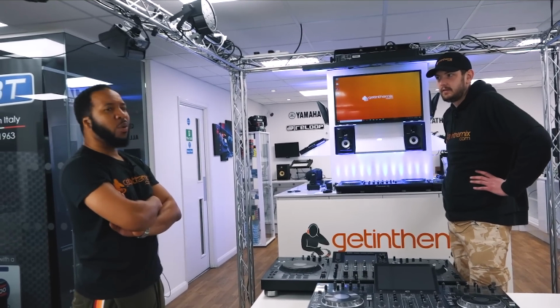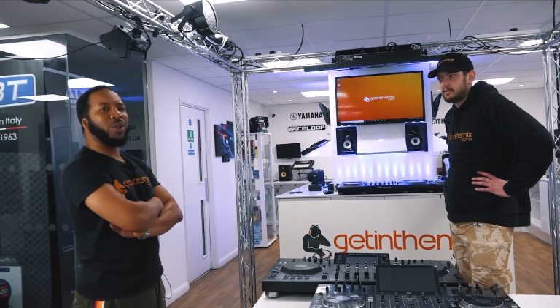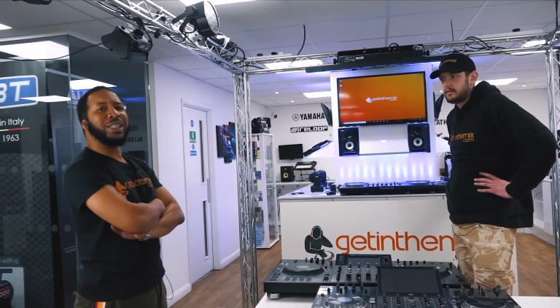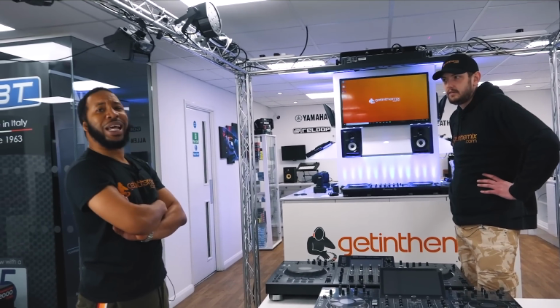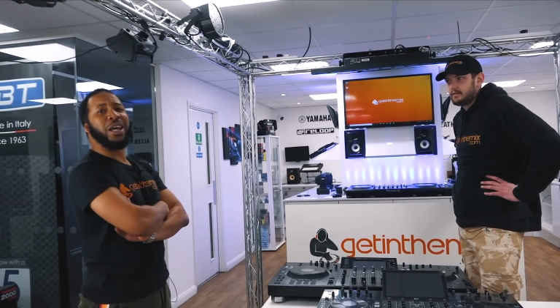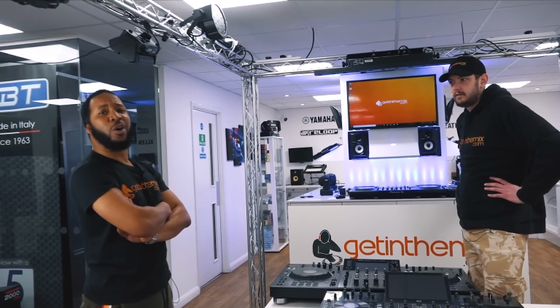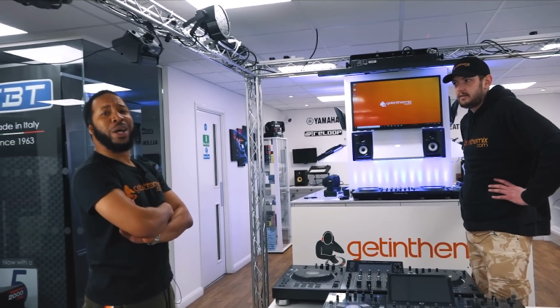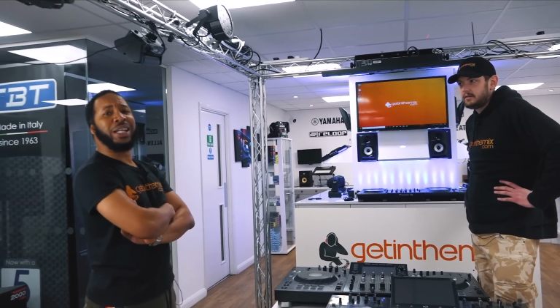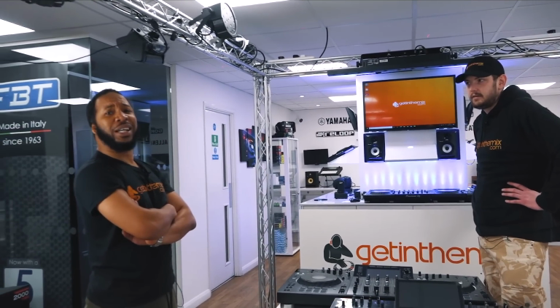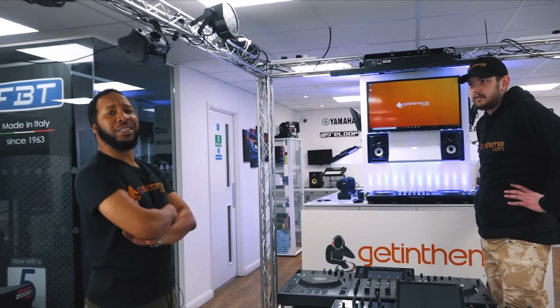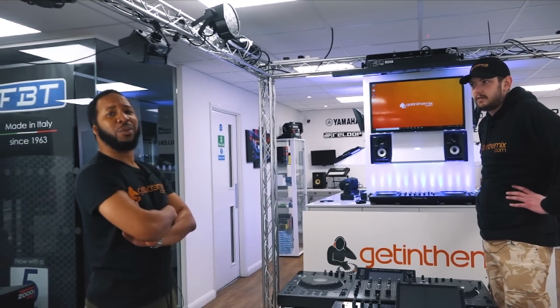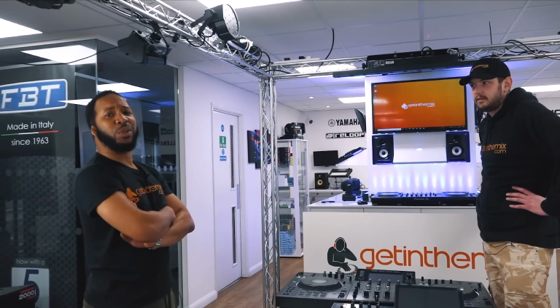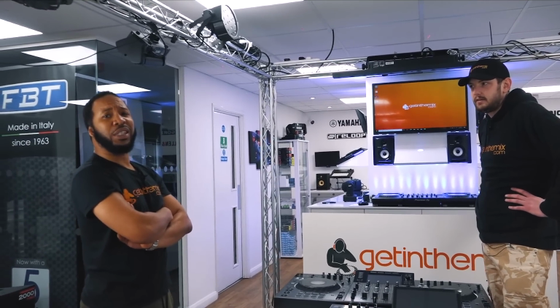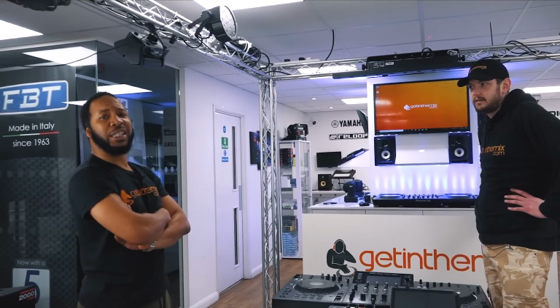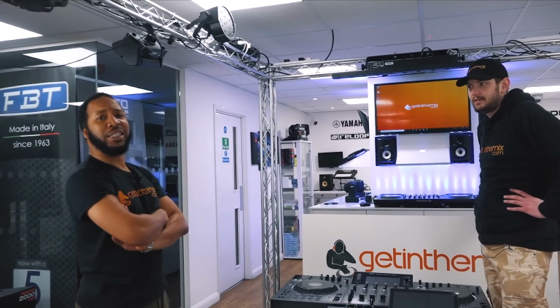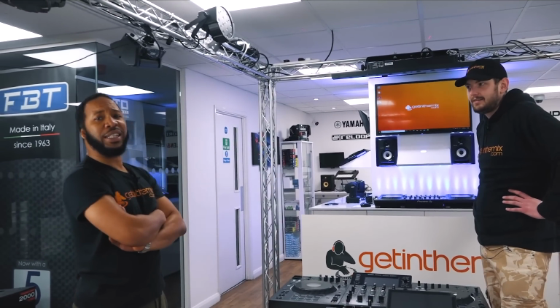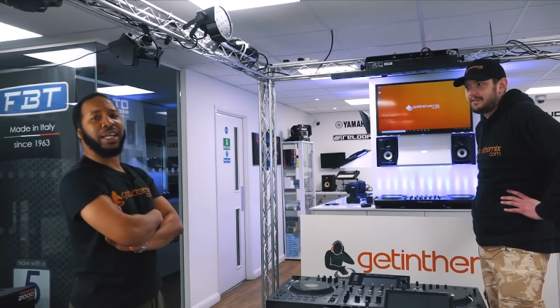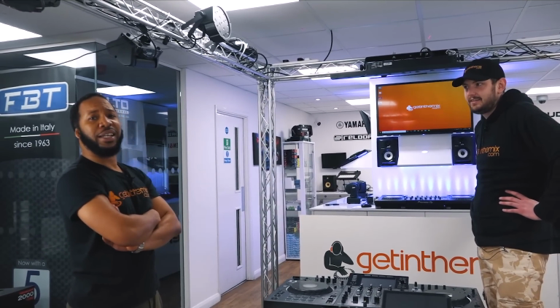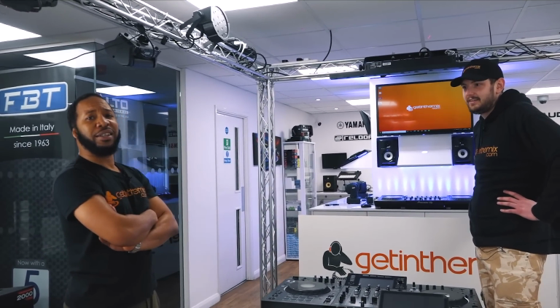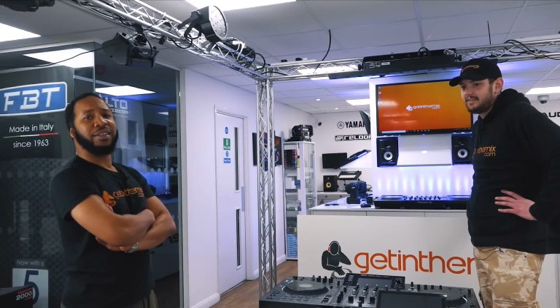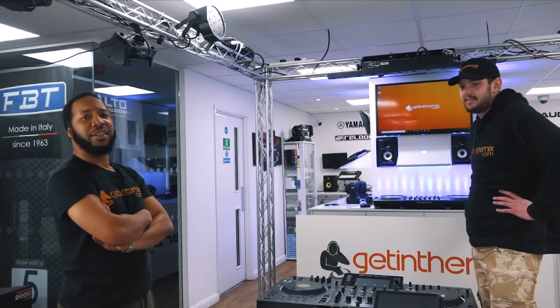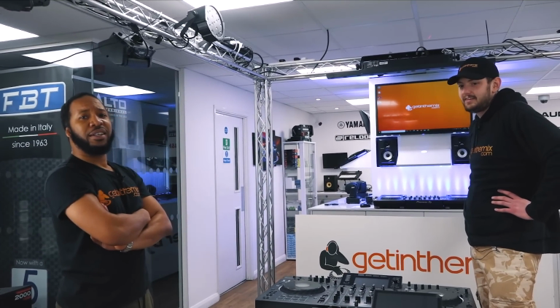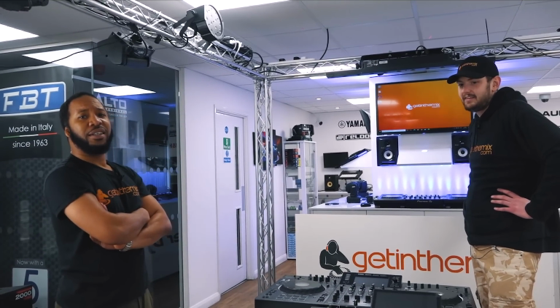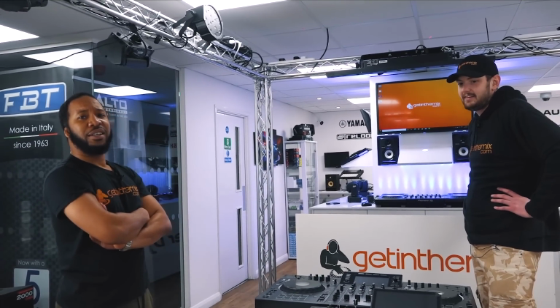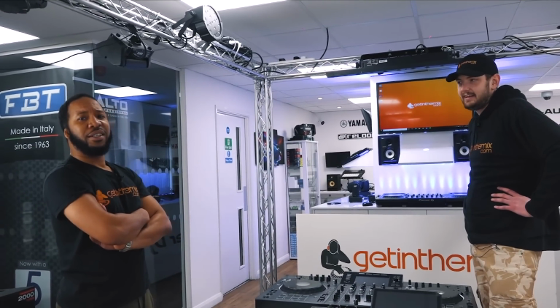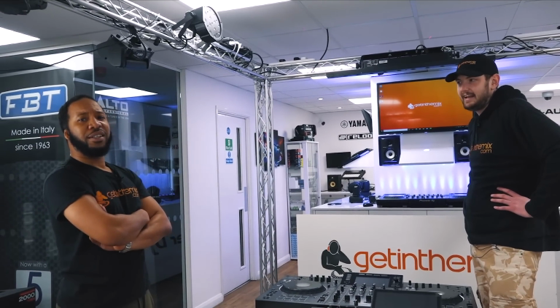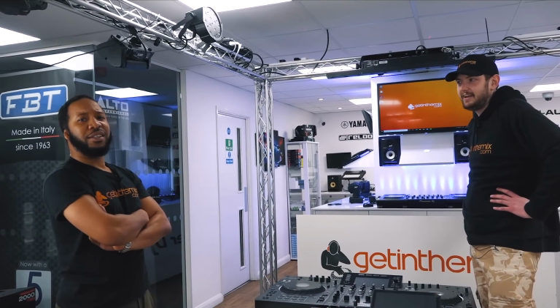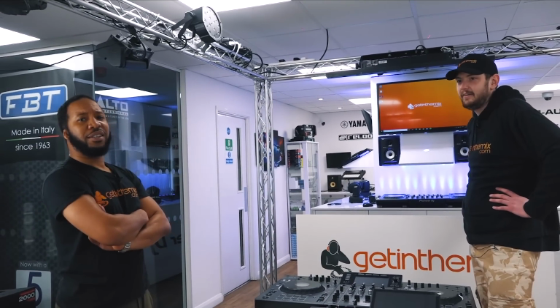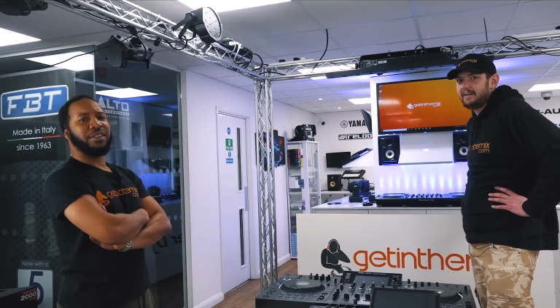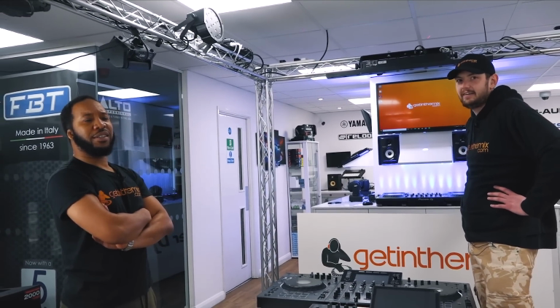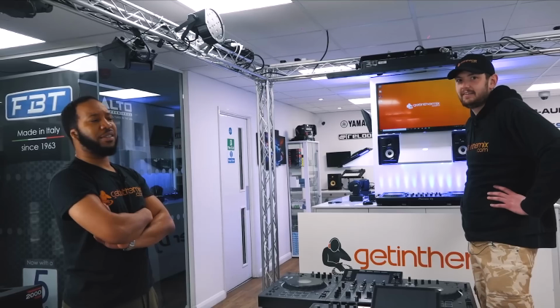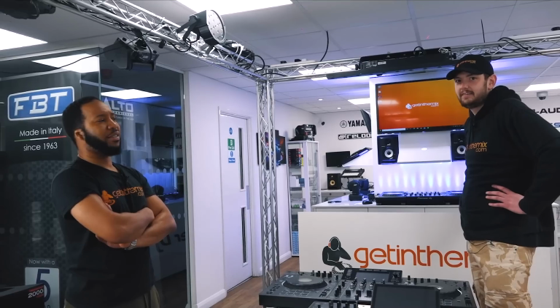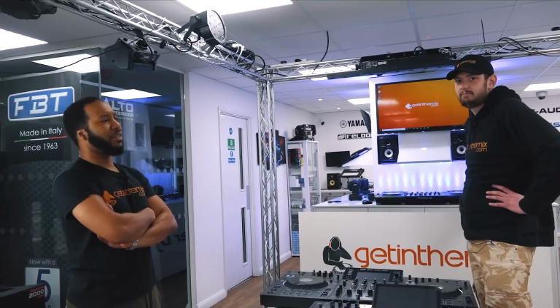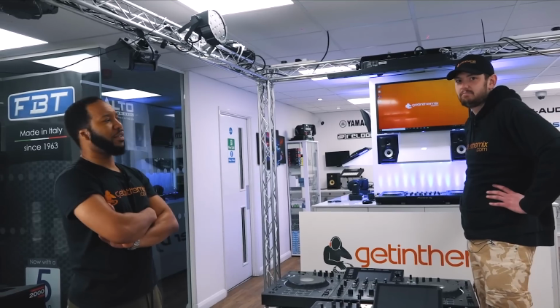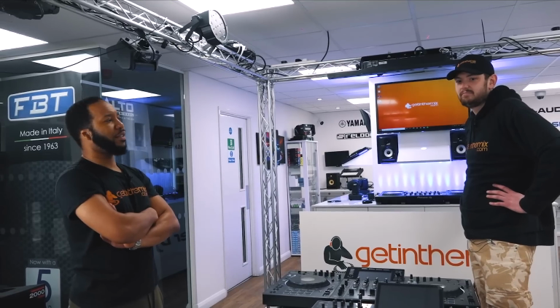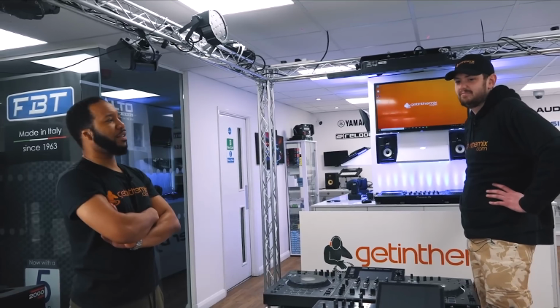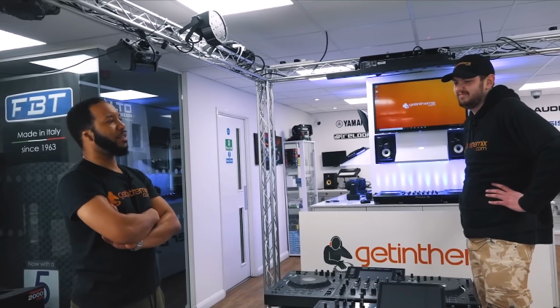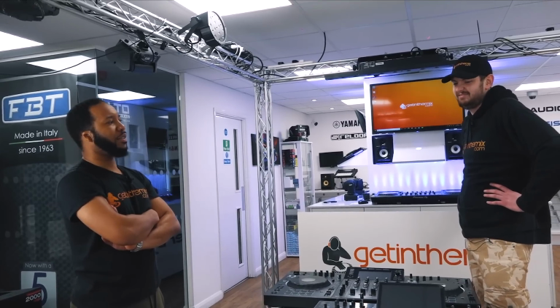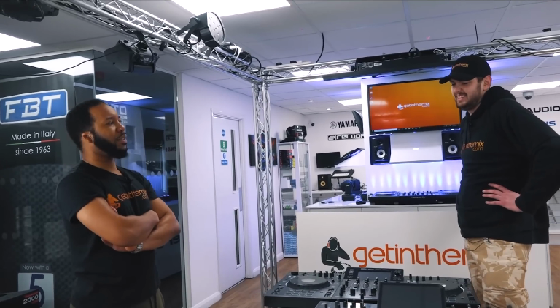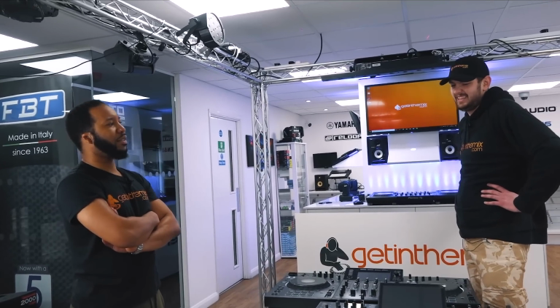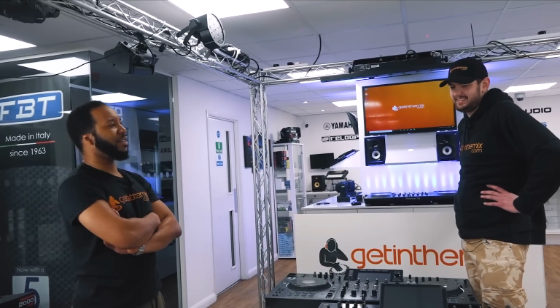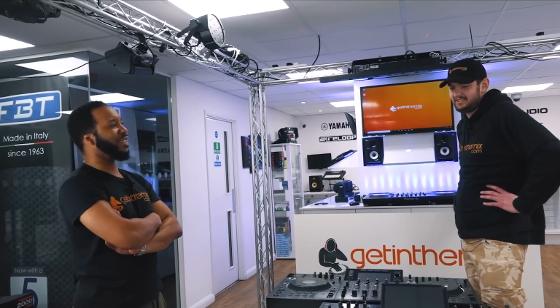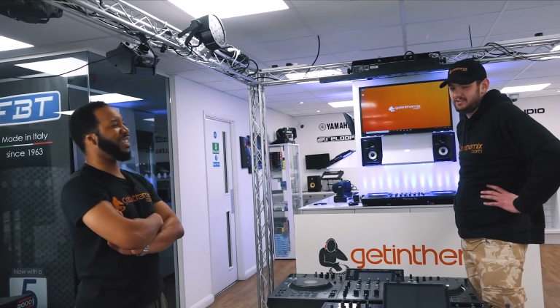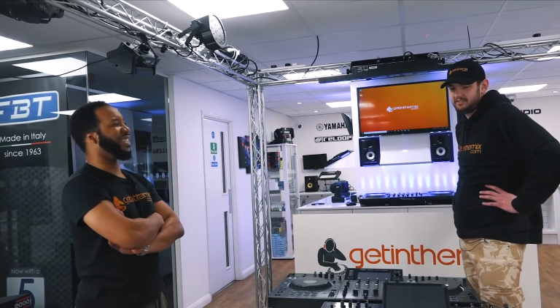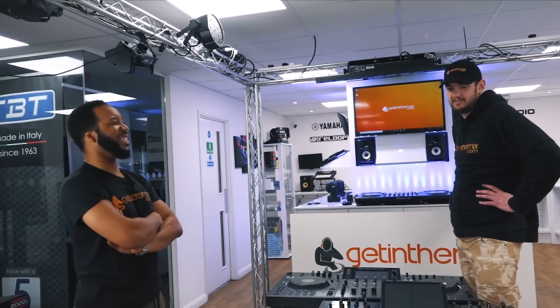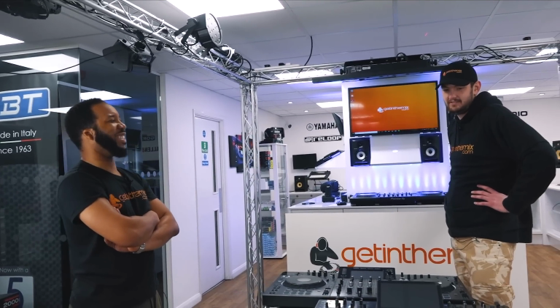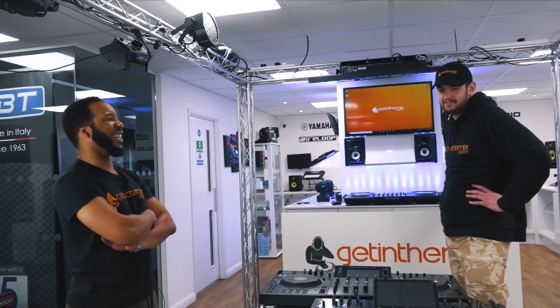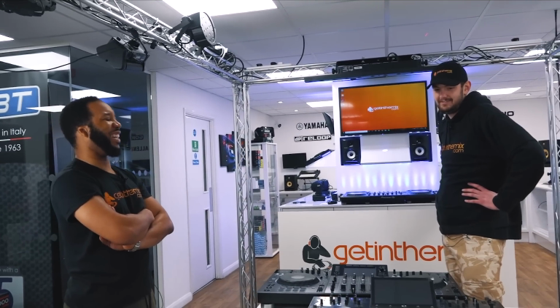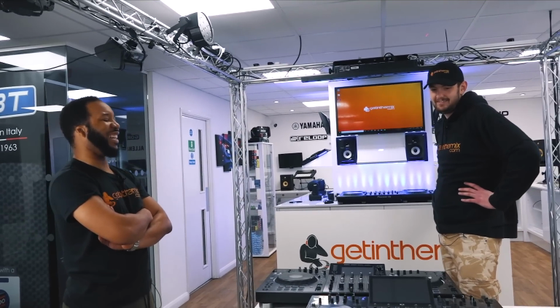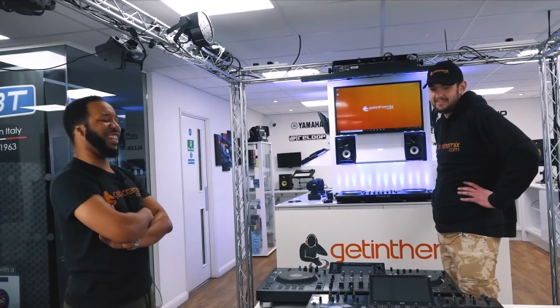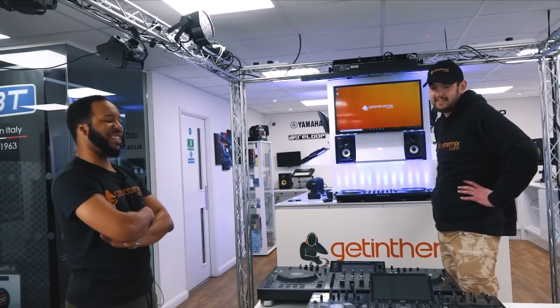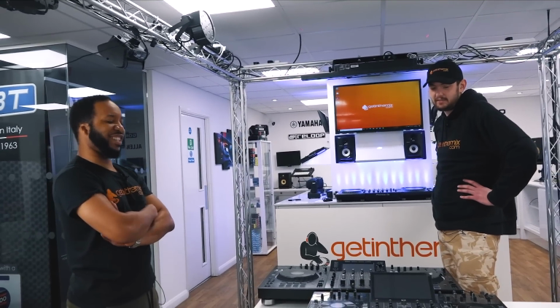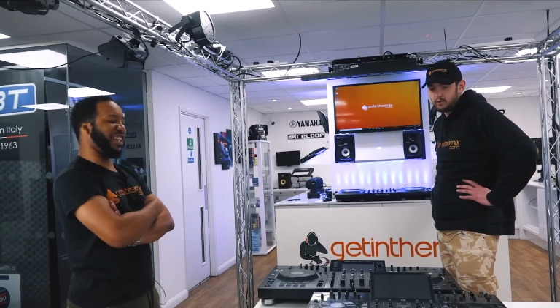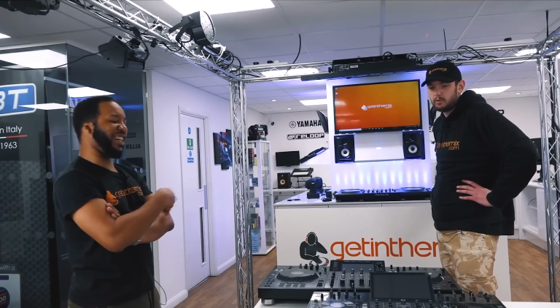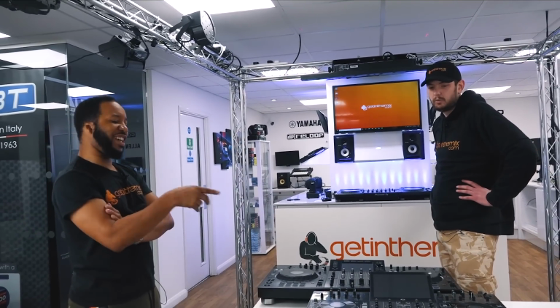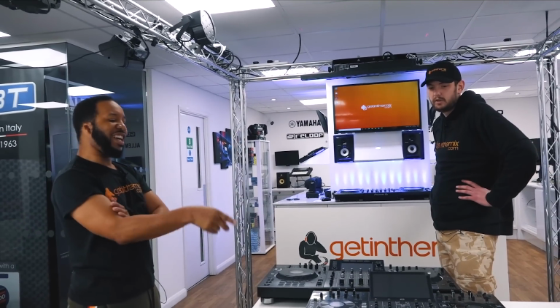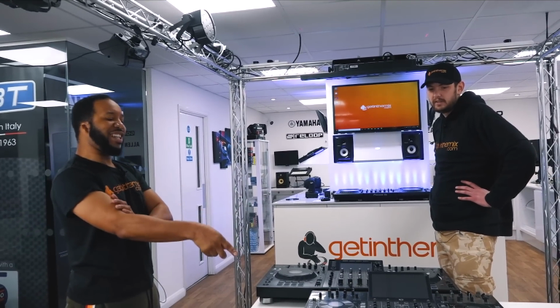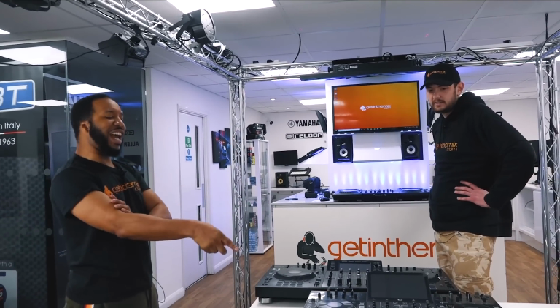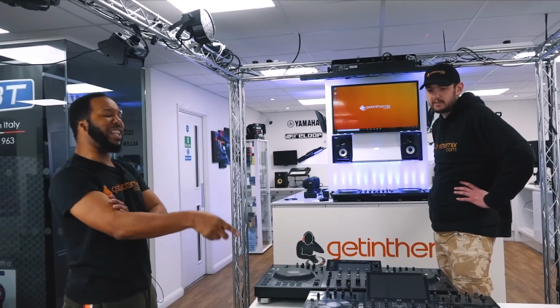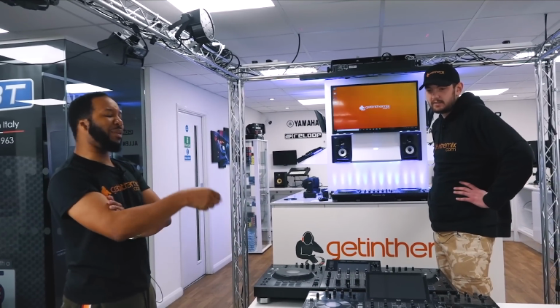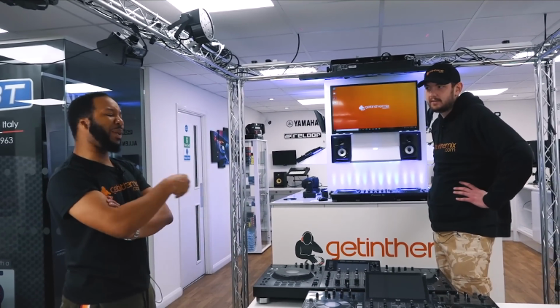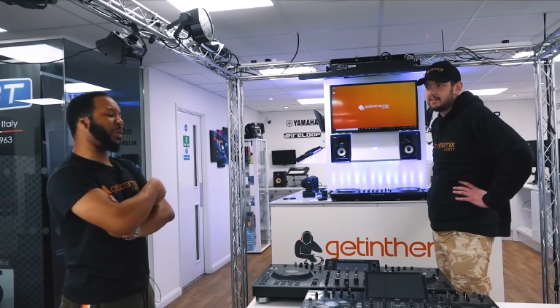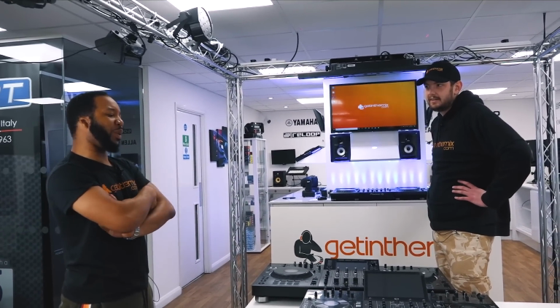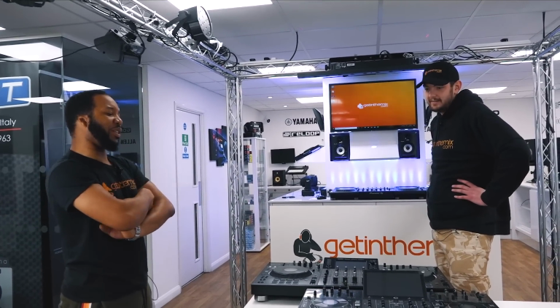What about the DJ-808 that wasn't in today? Nah, it's cool — that XZ is the best one.